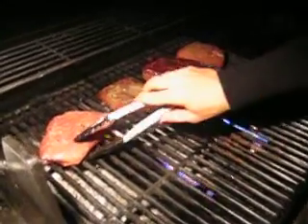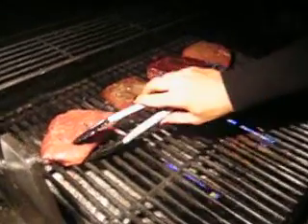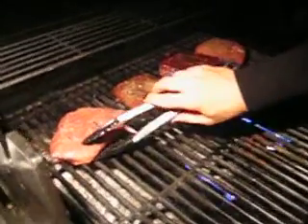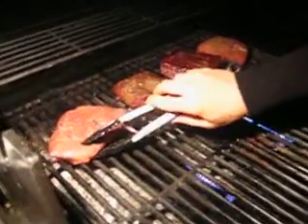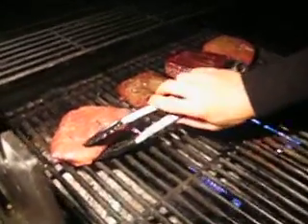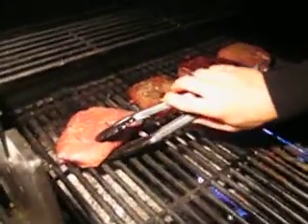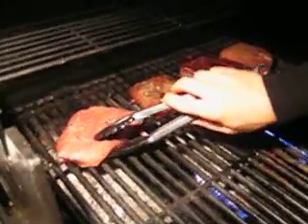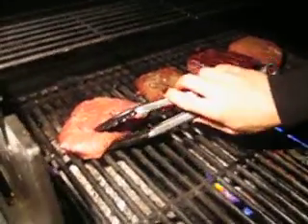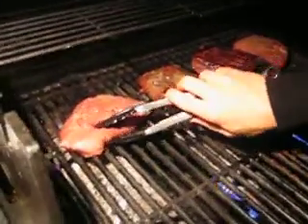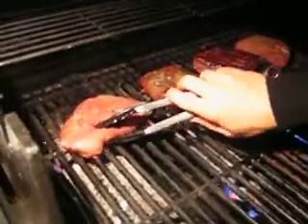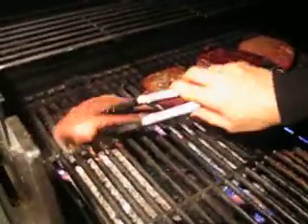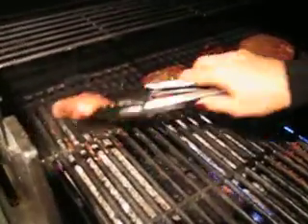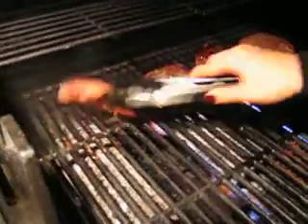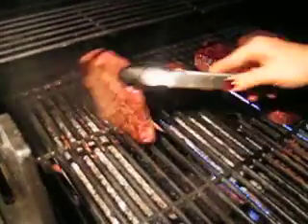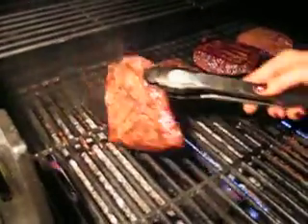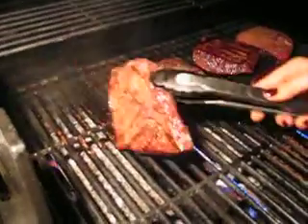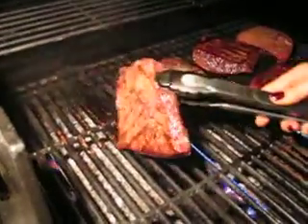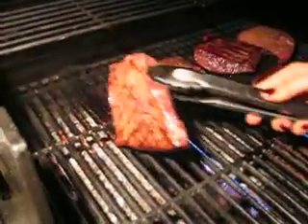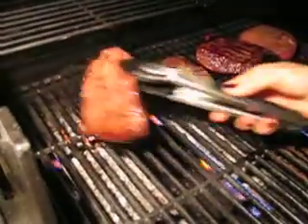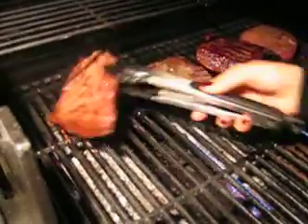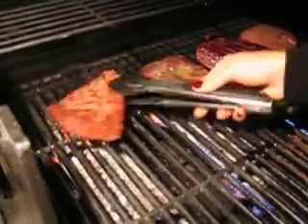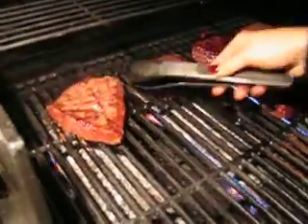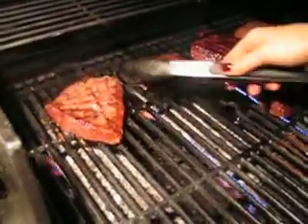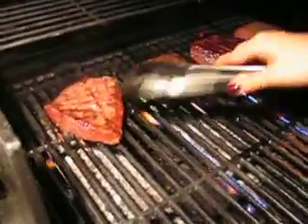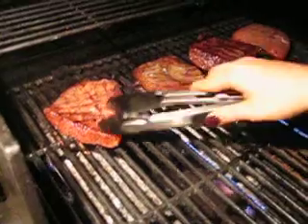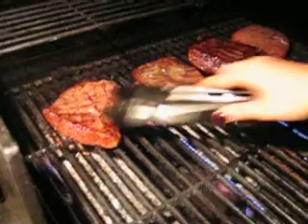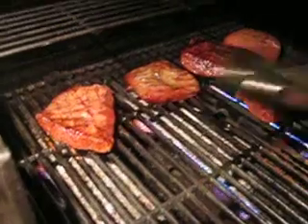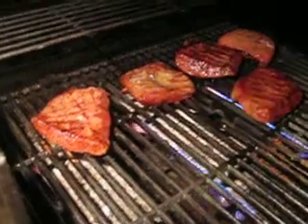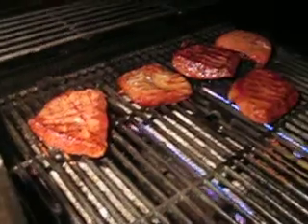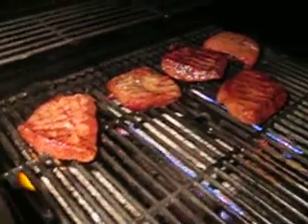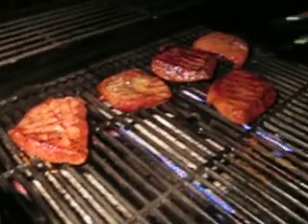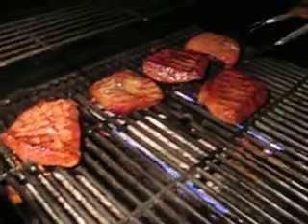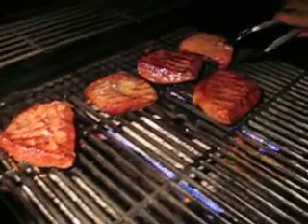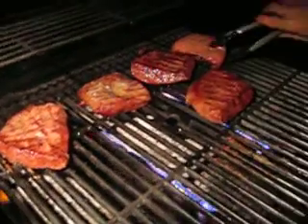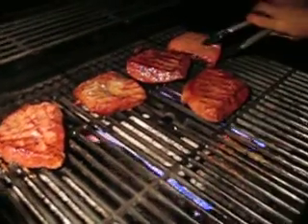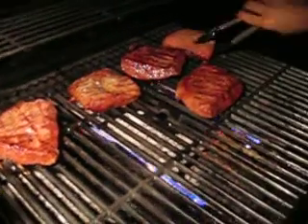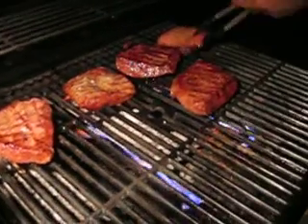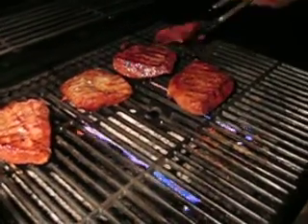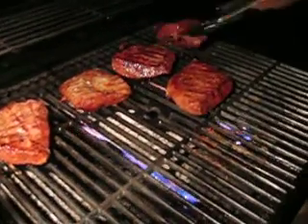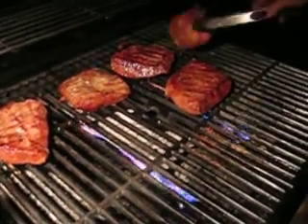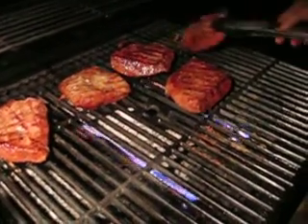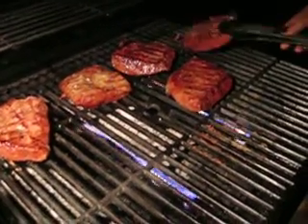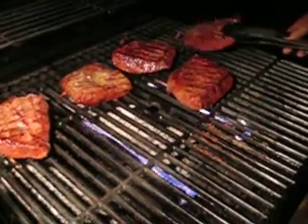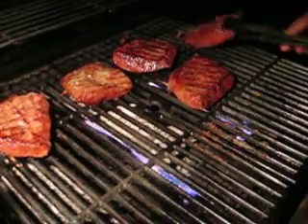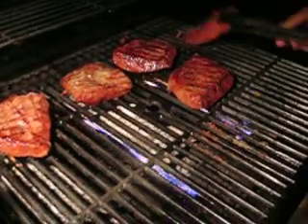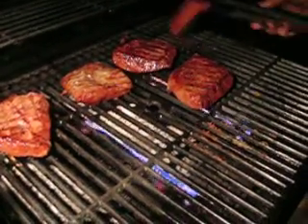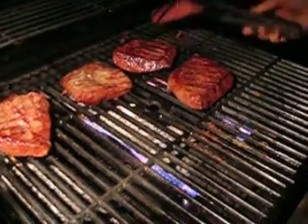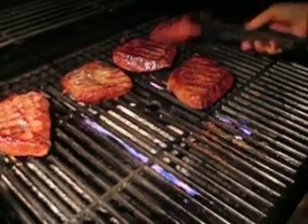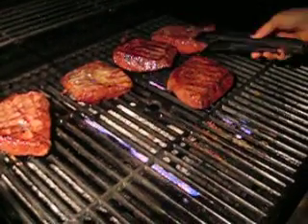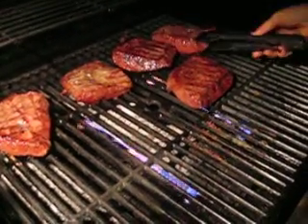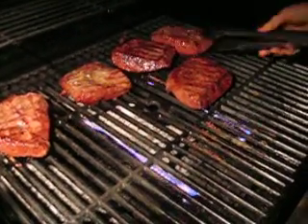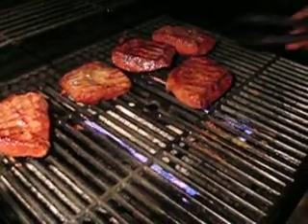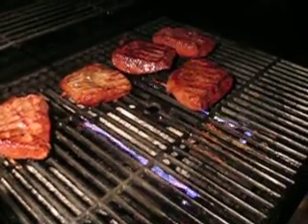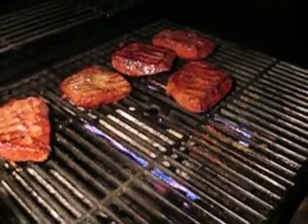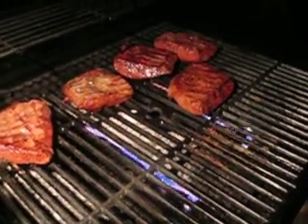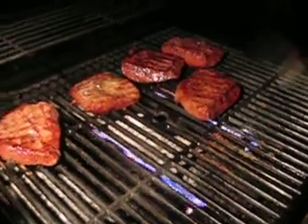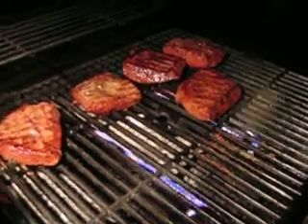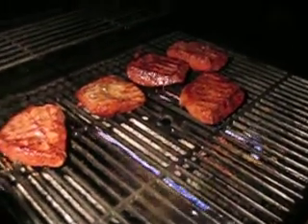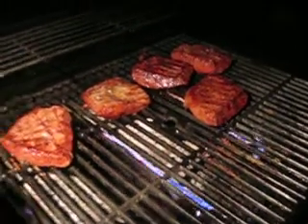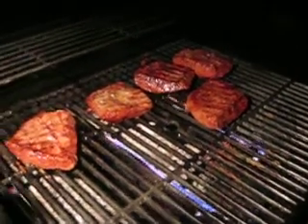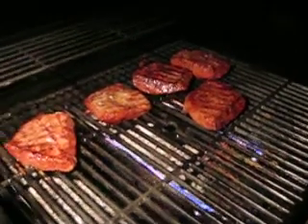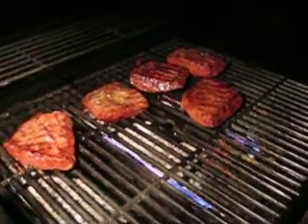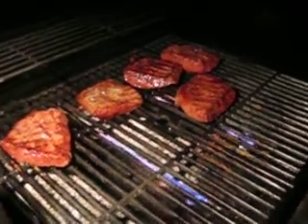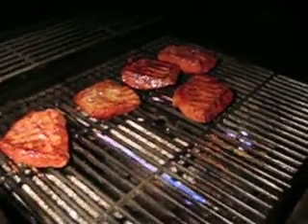What about this one? Yeah, that's good. This one's fire ready now. Yeah. Okay, now we're on it with the high heat.